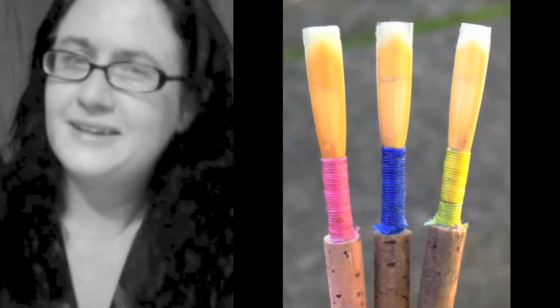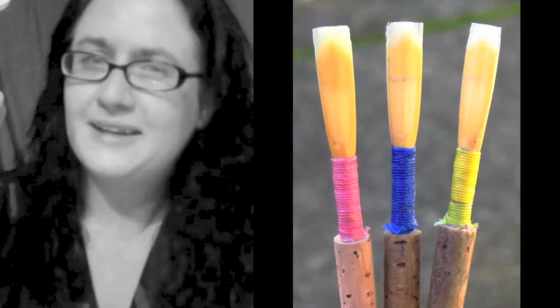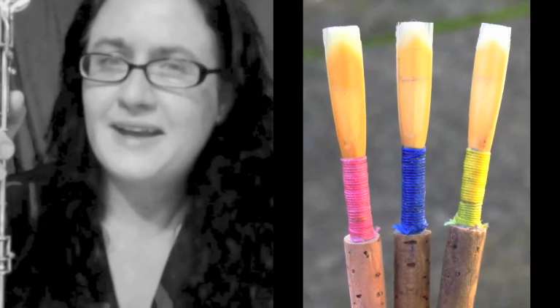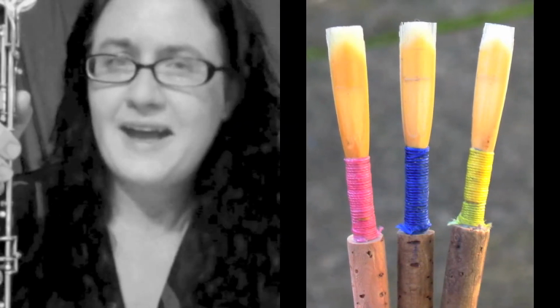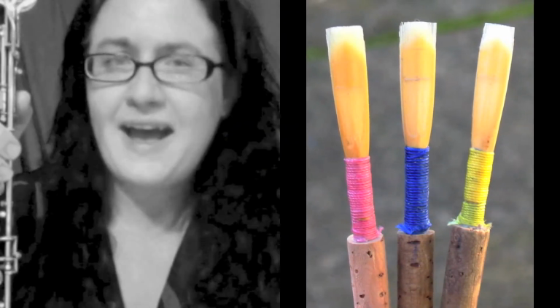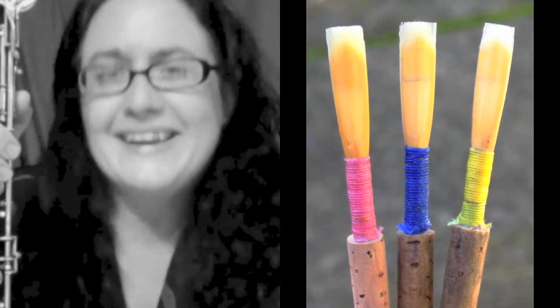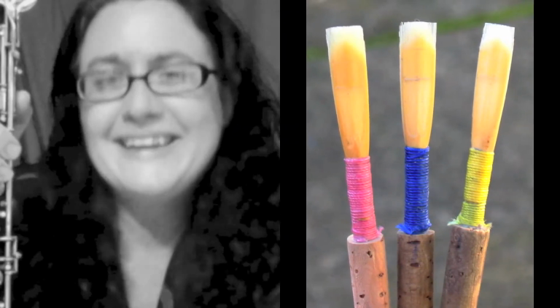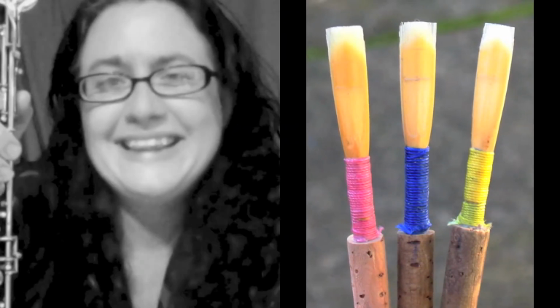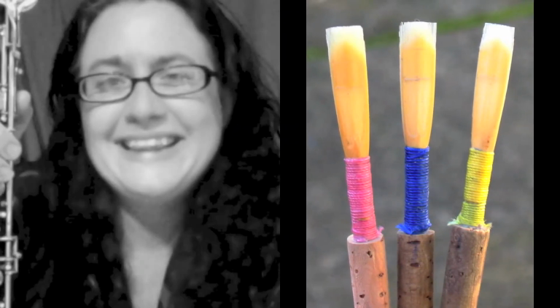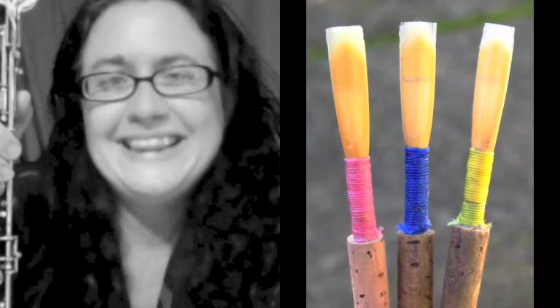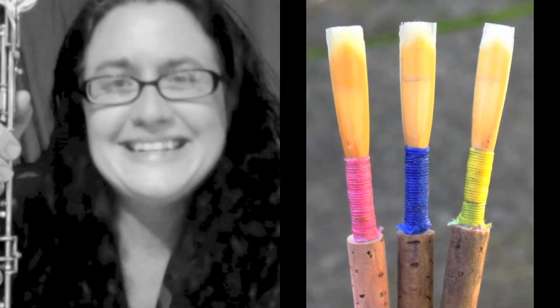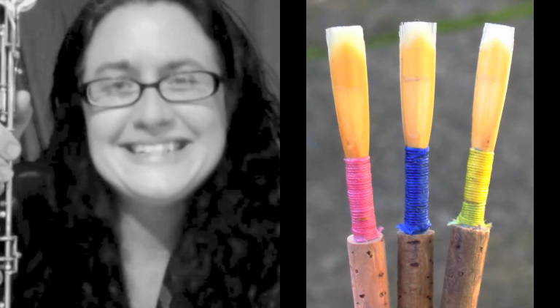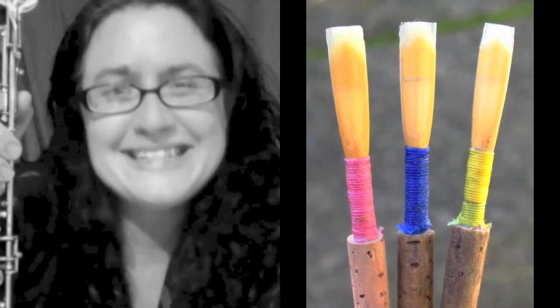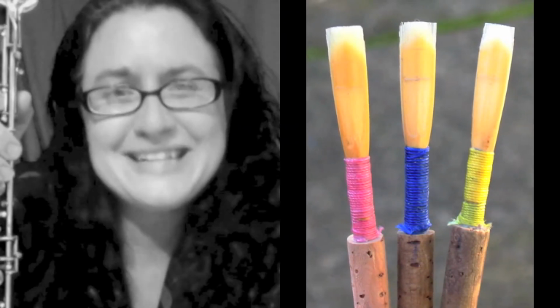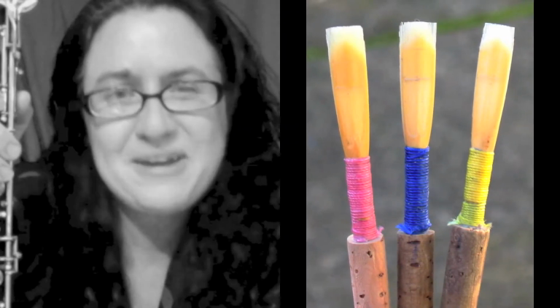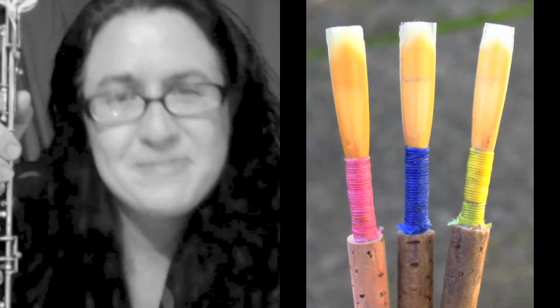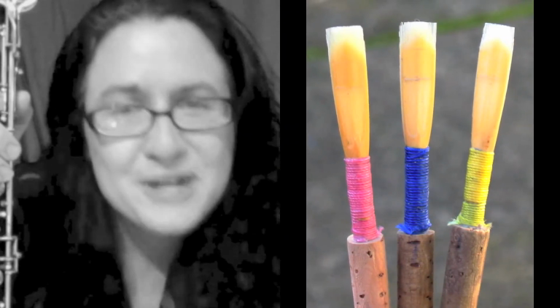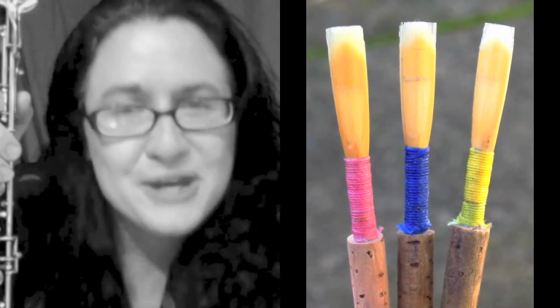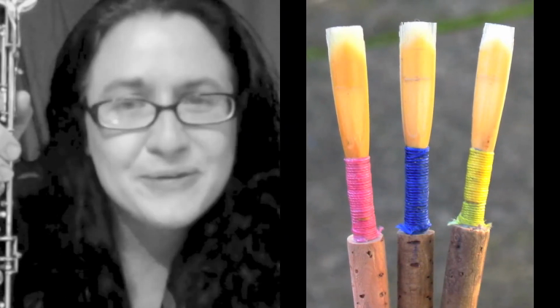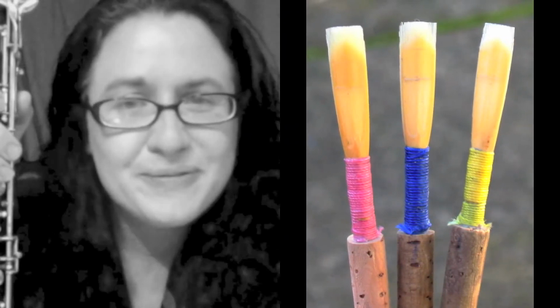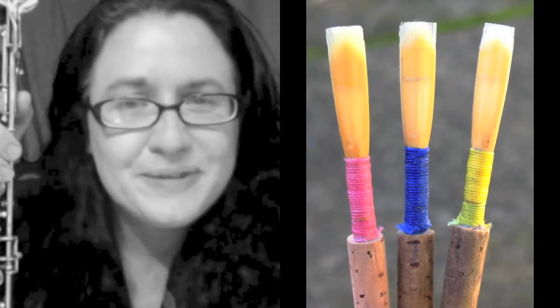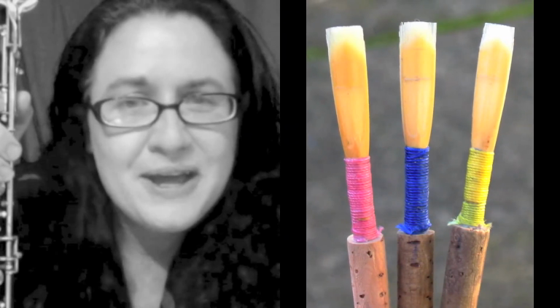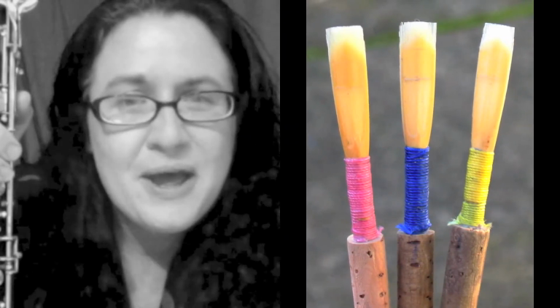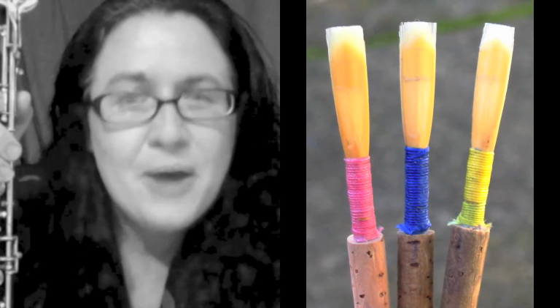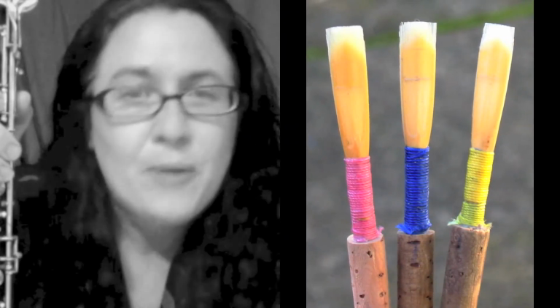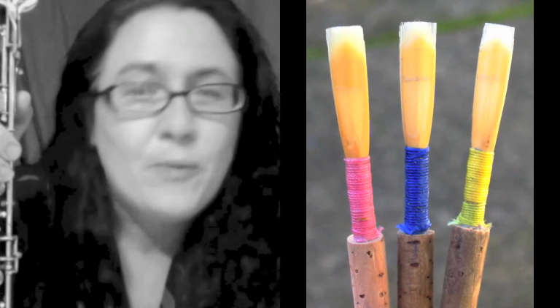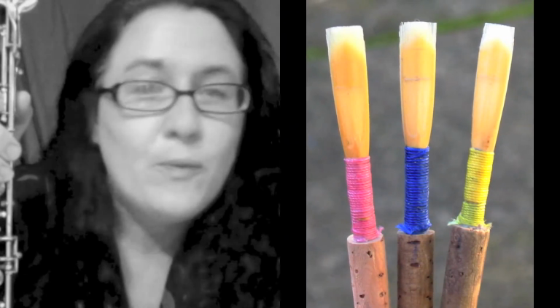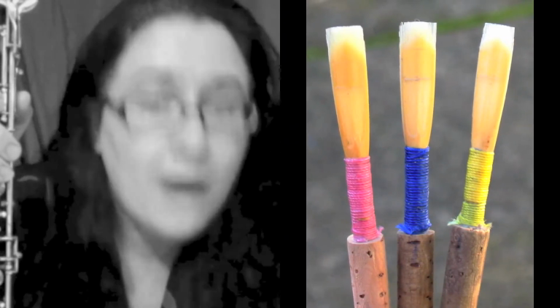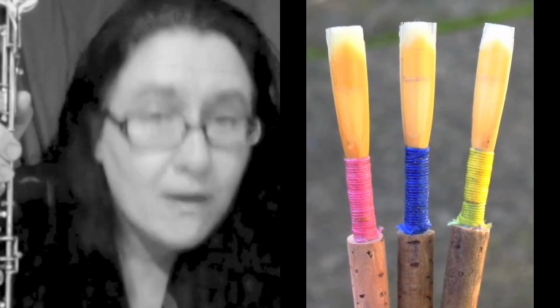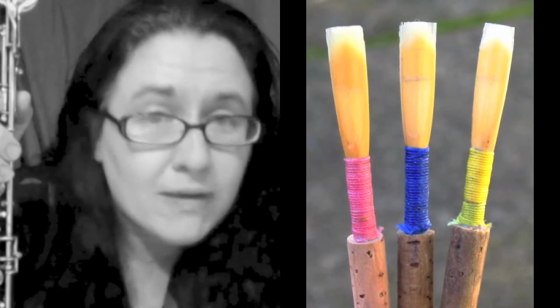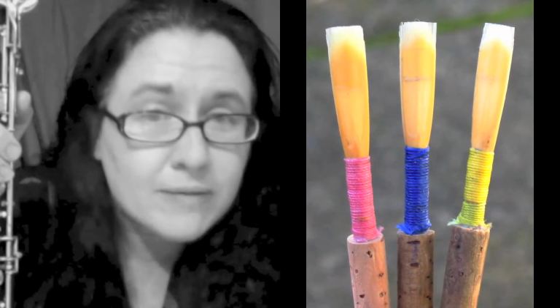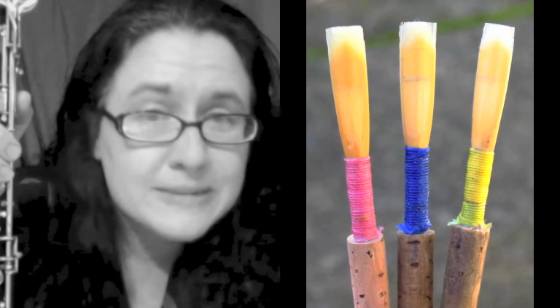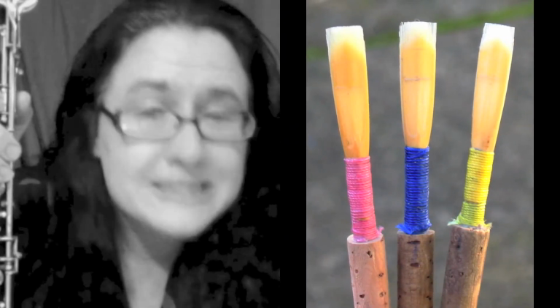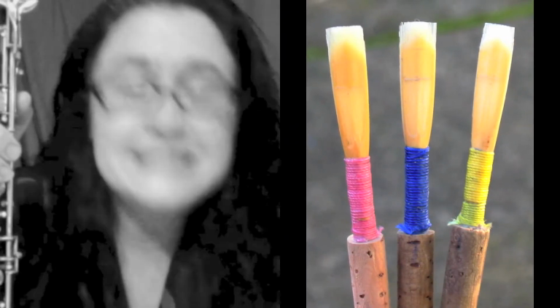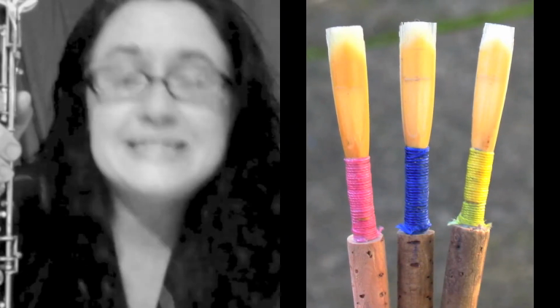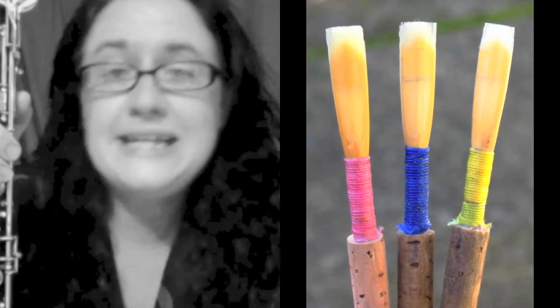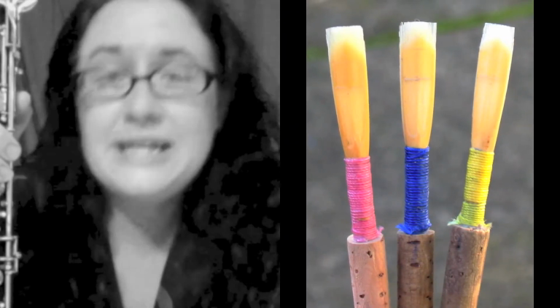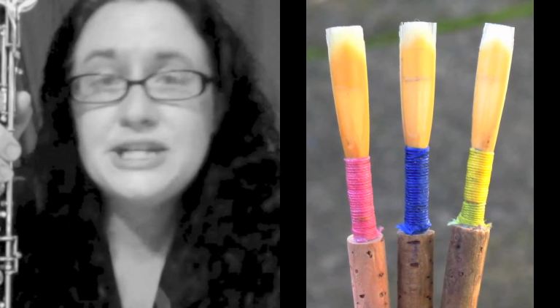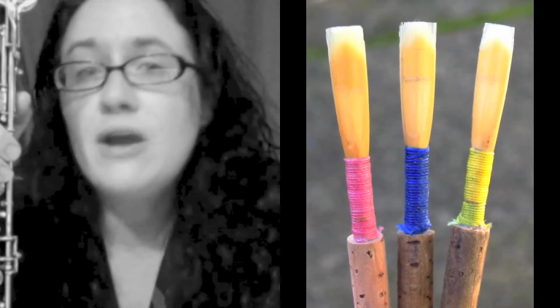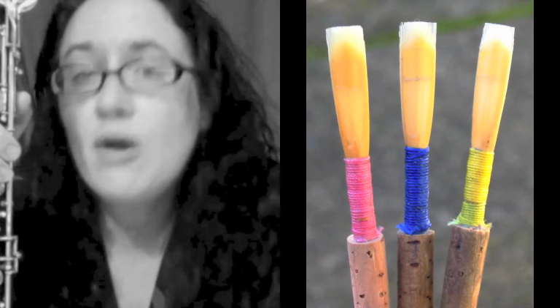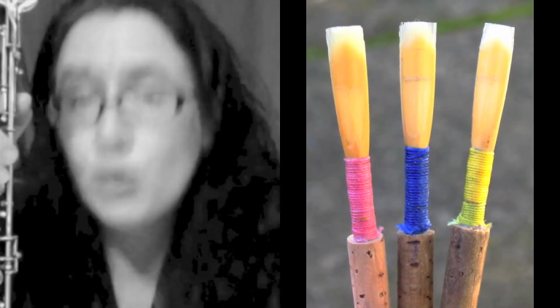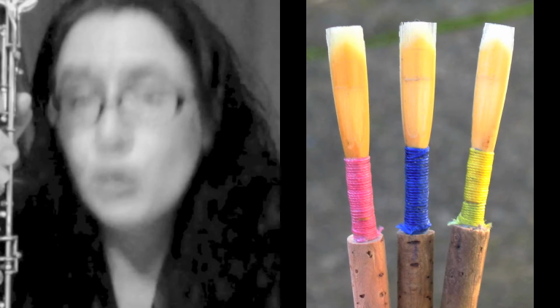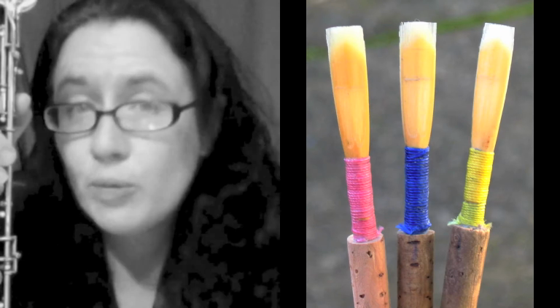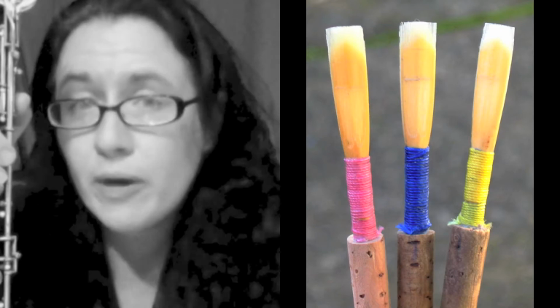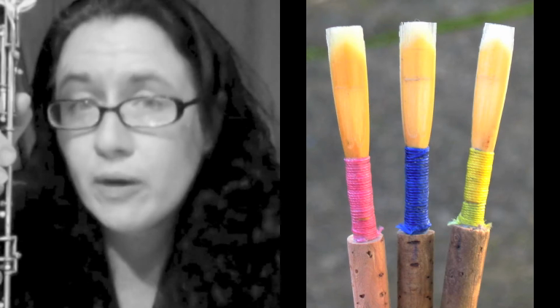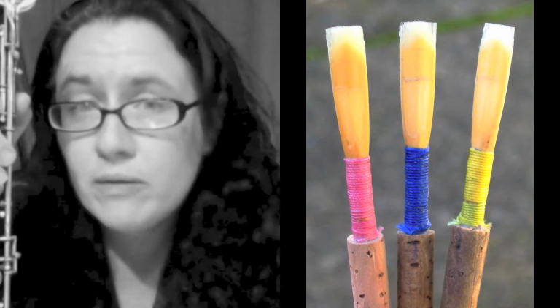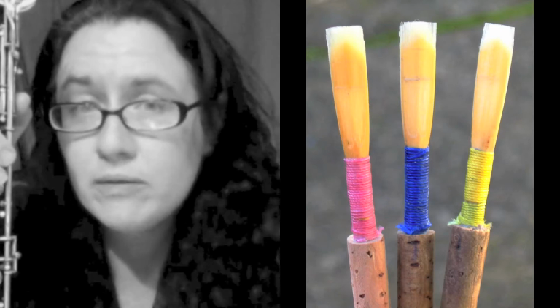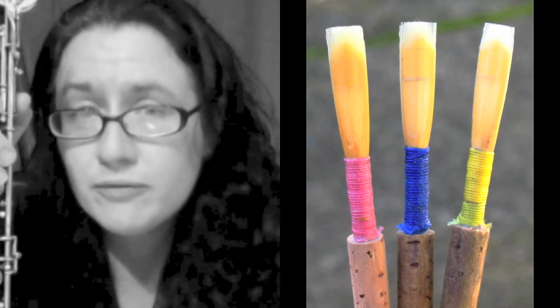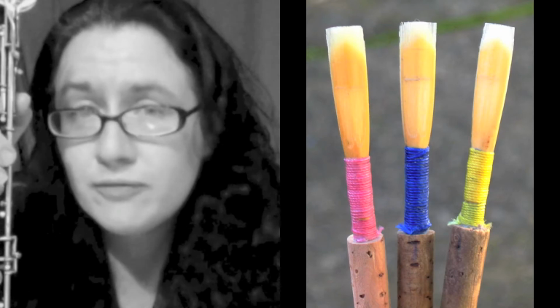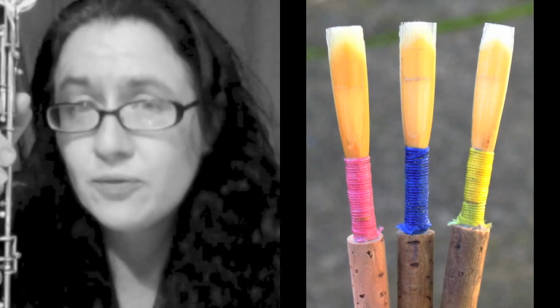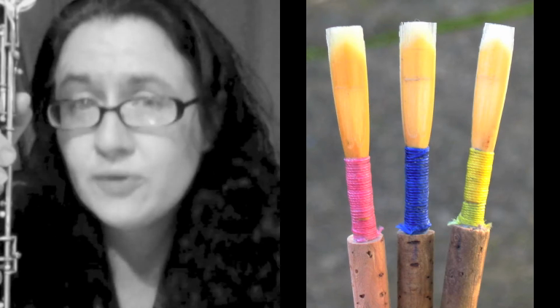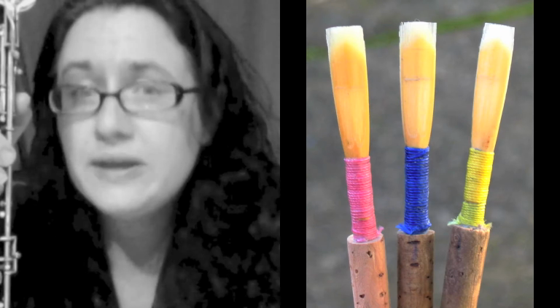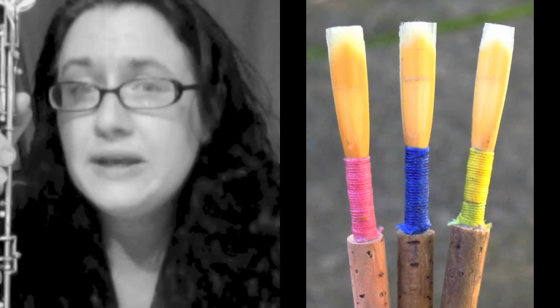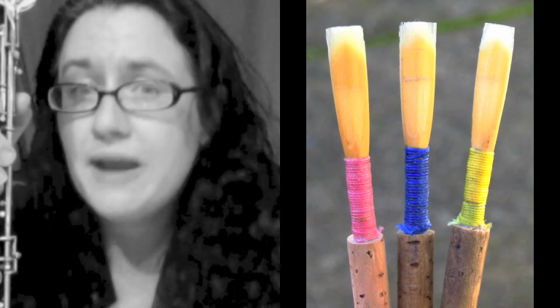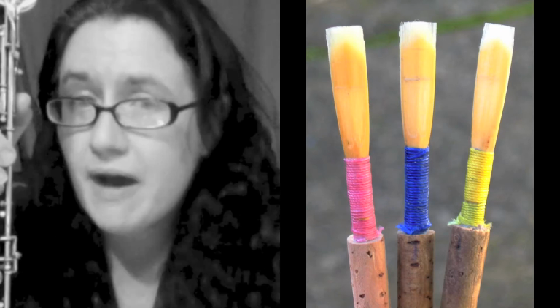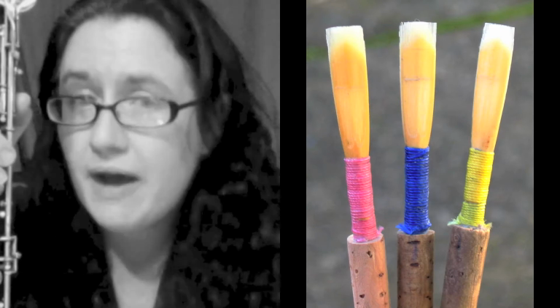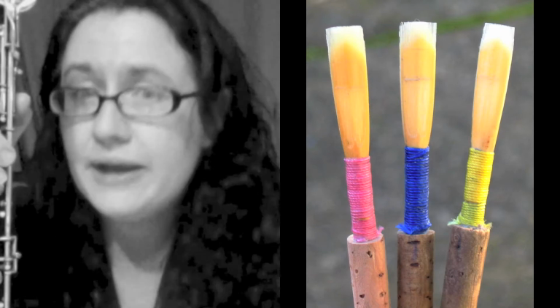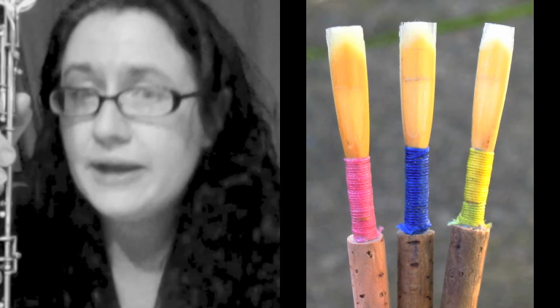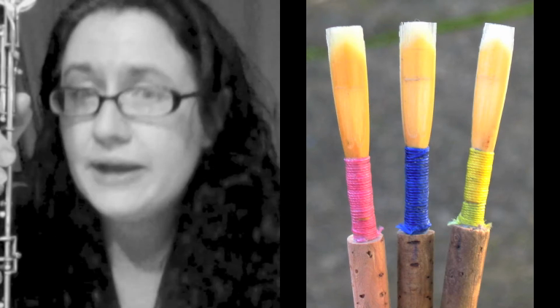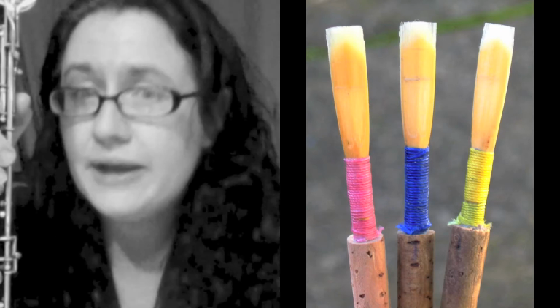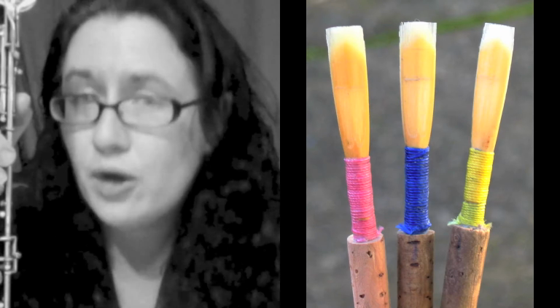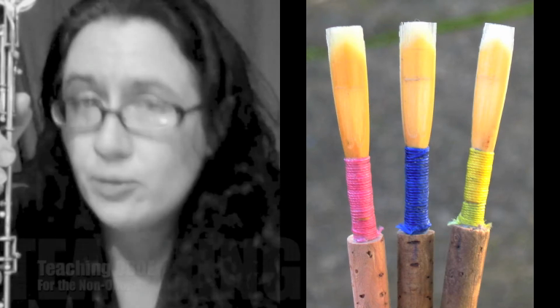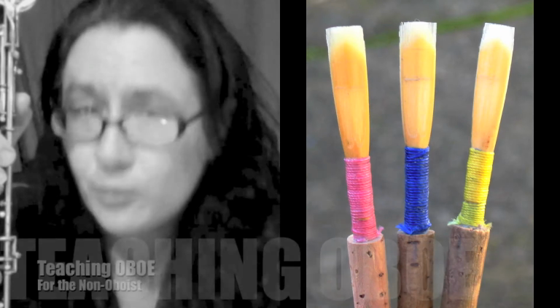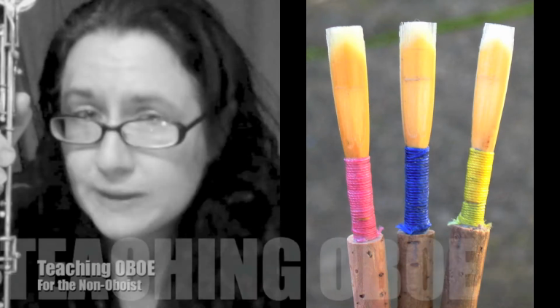Hi, this is Kim New. Welcome to Teaching Oboe for the Non-Oboist.